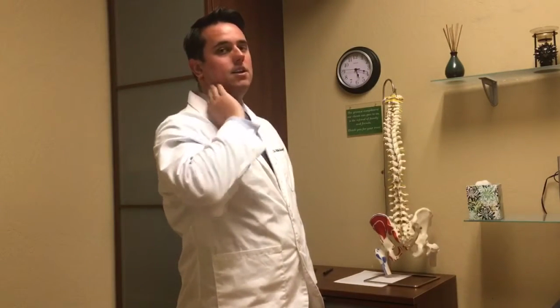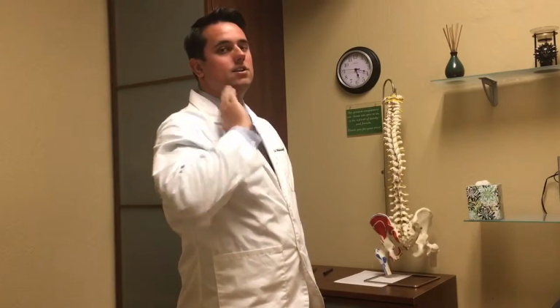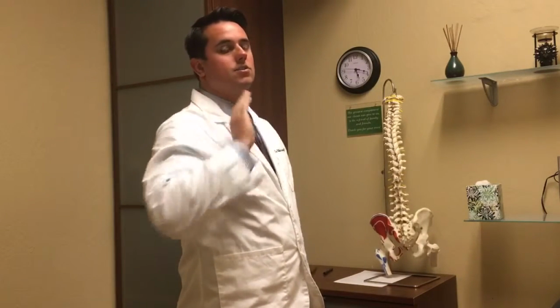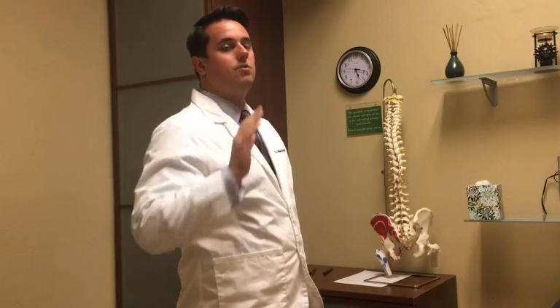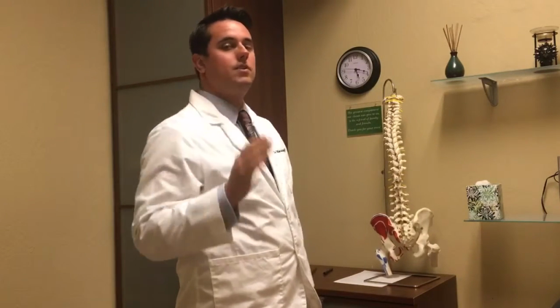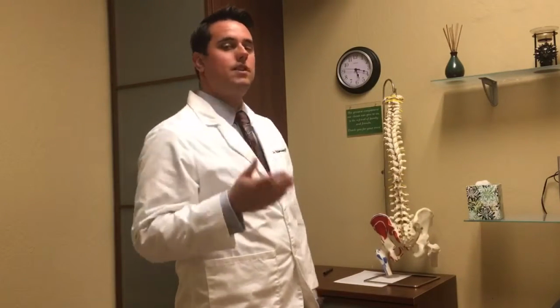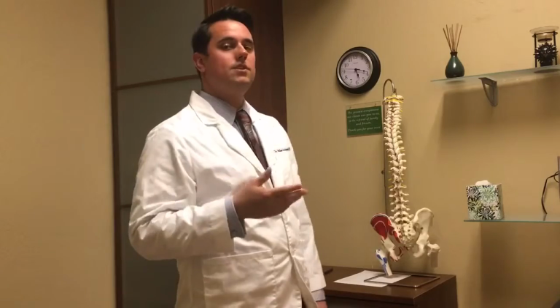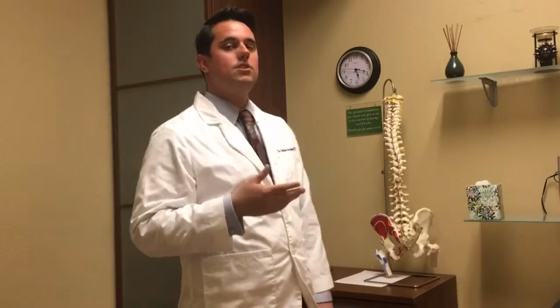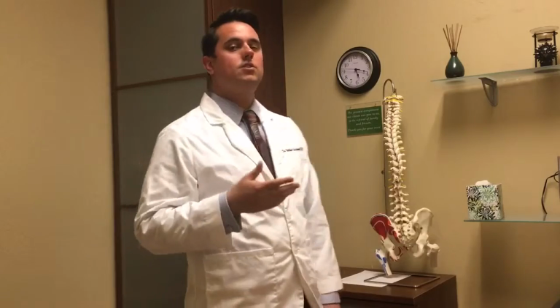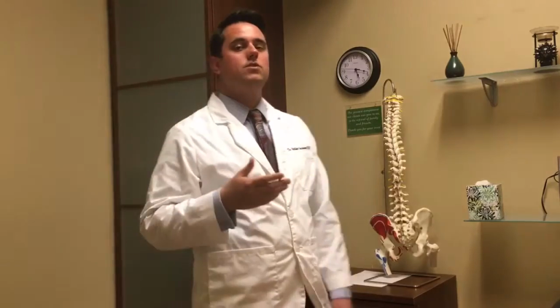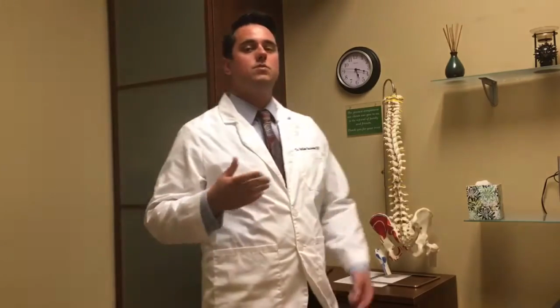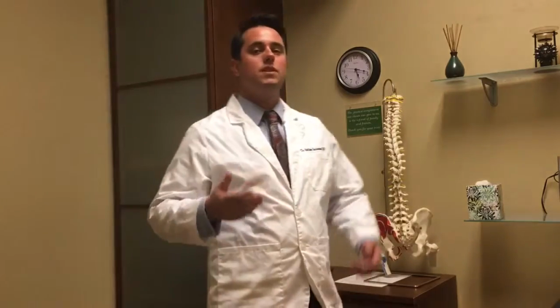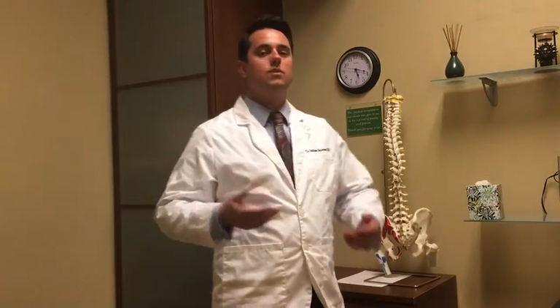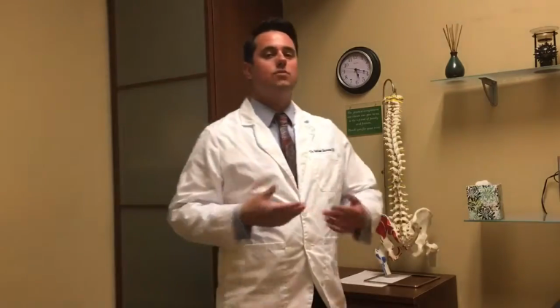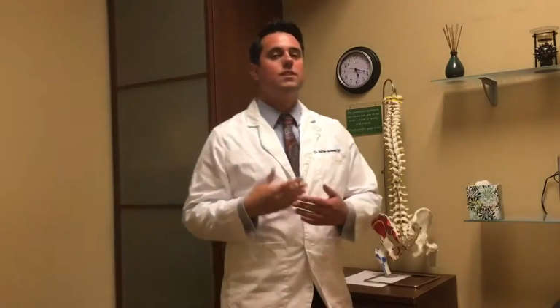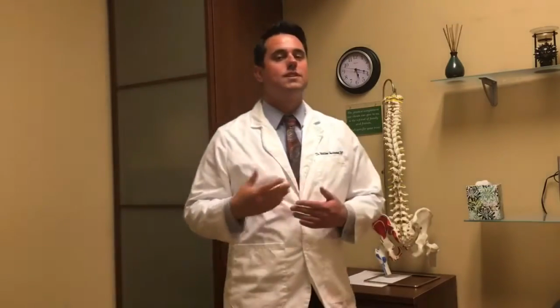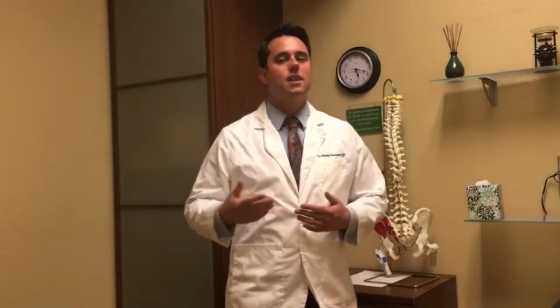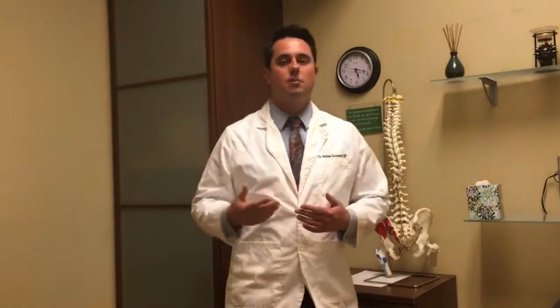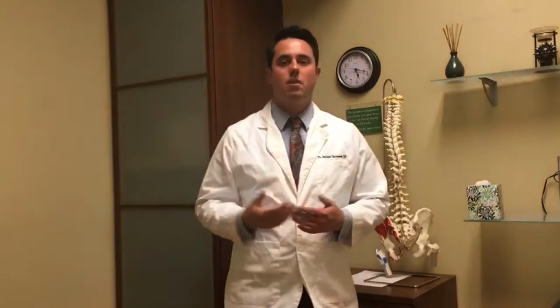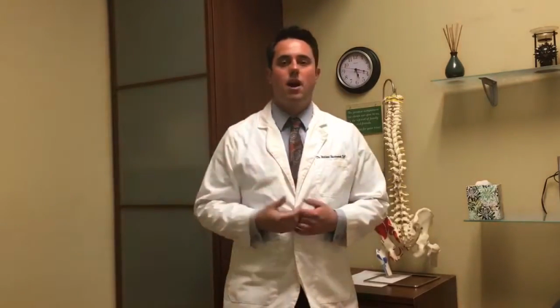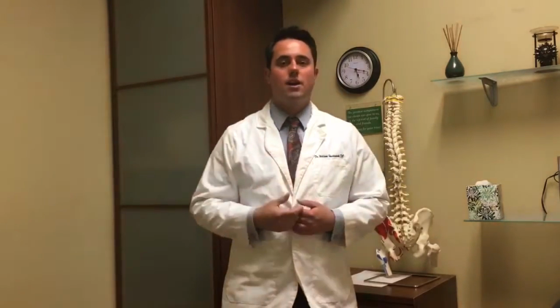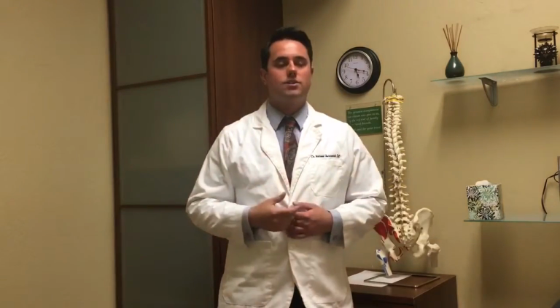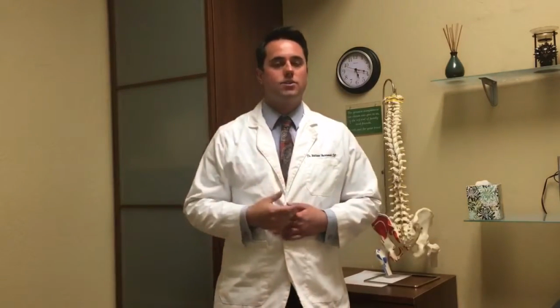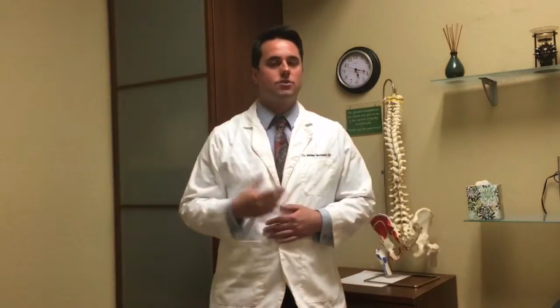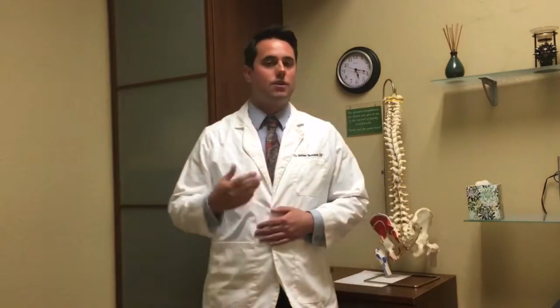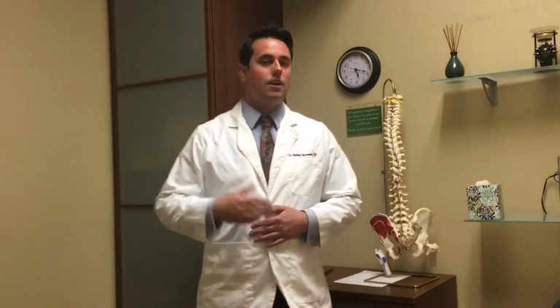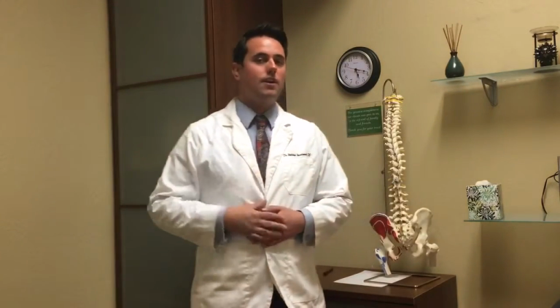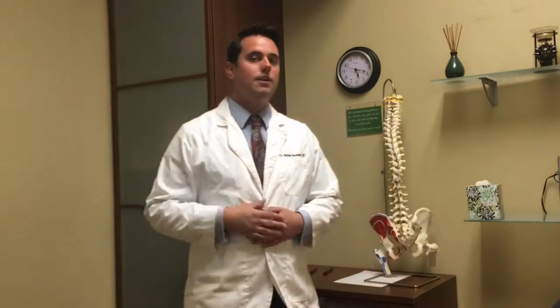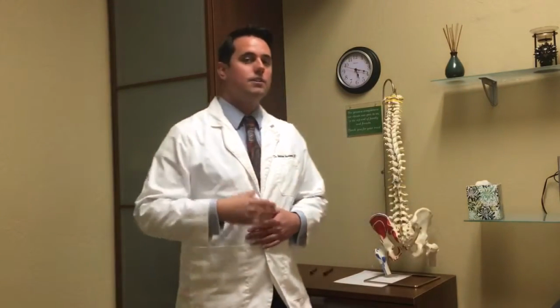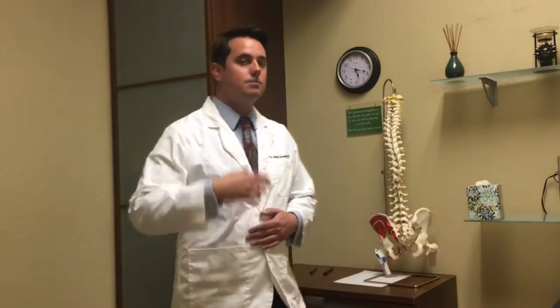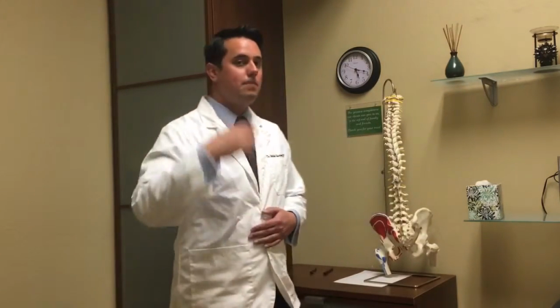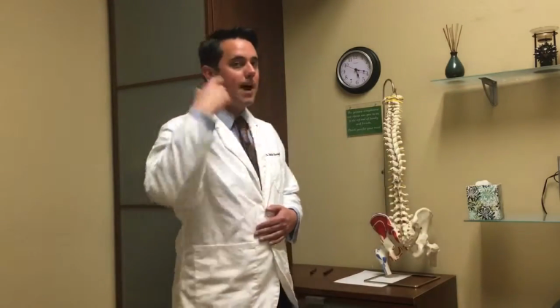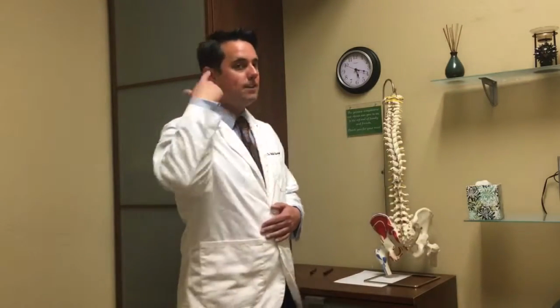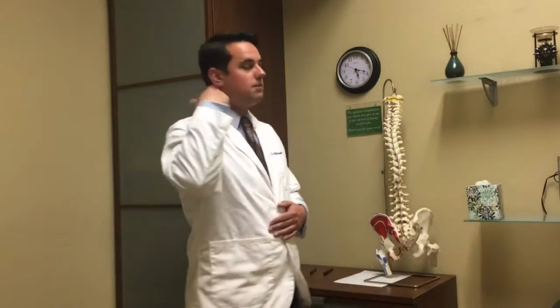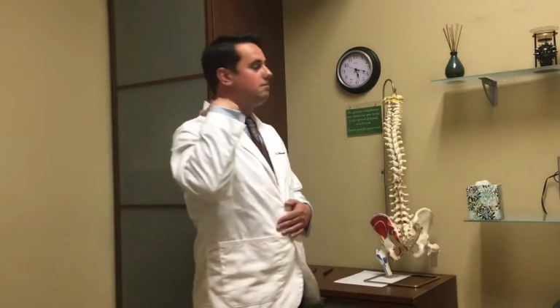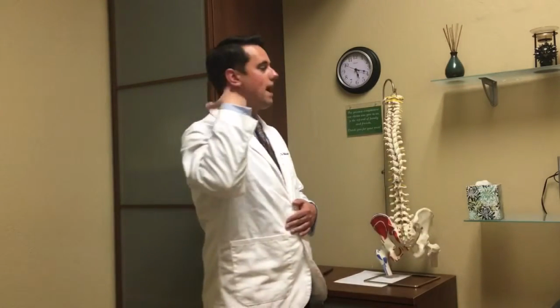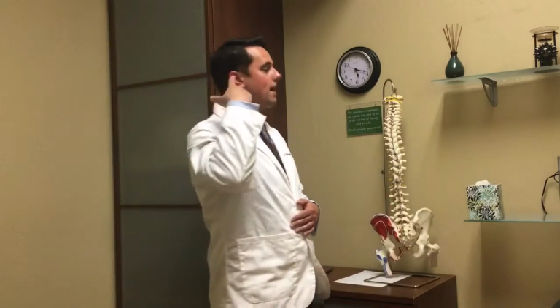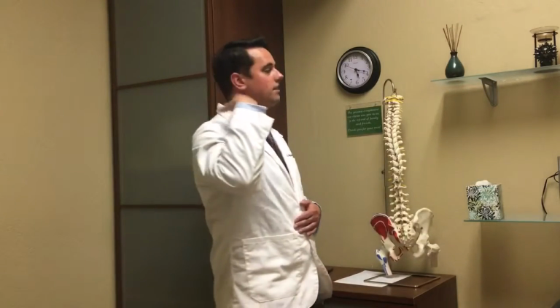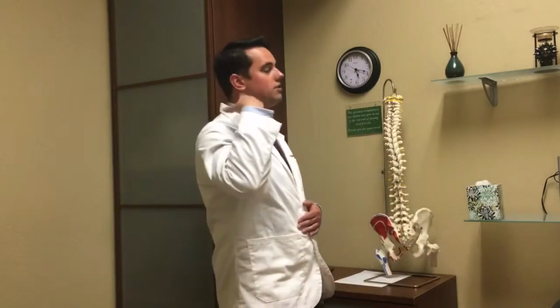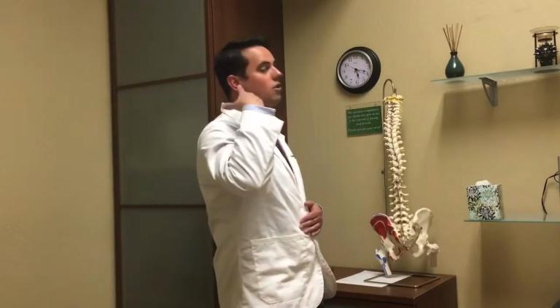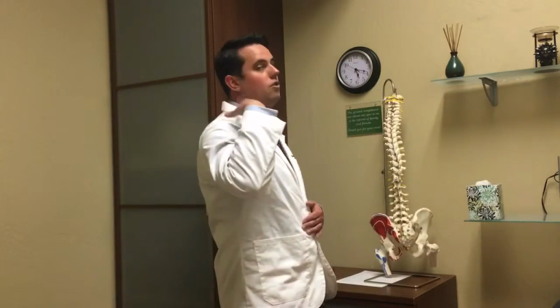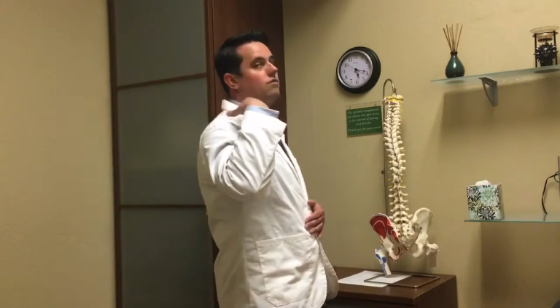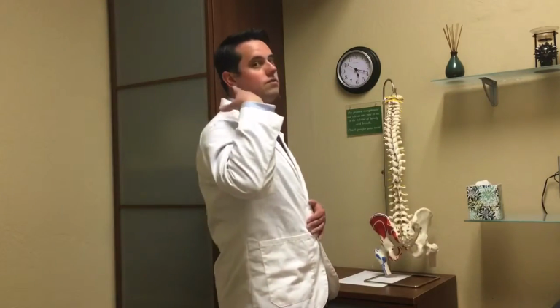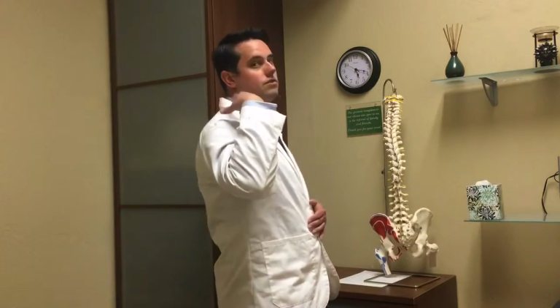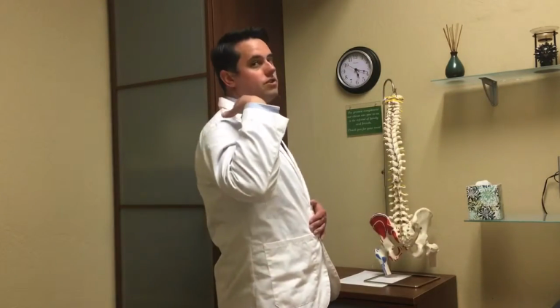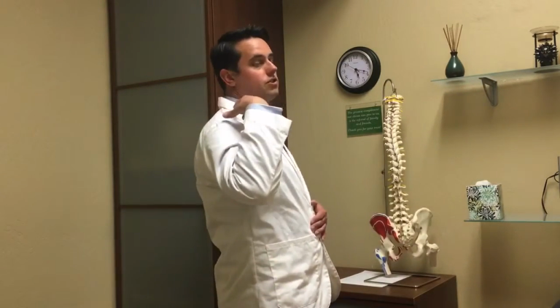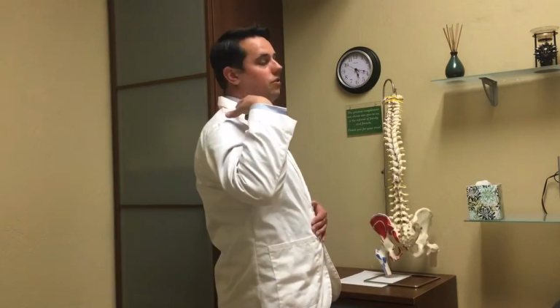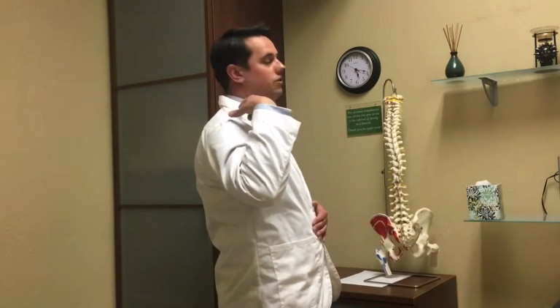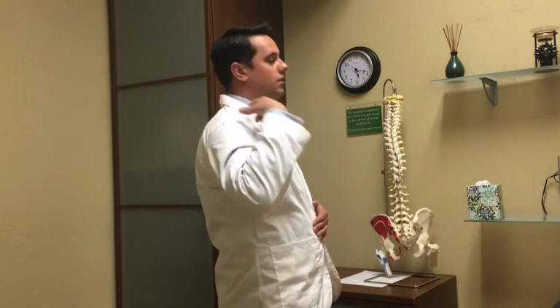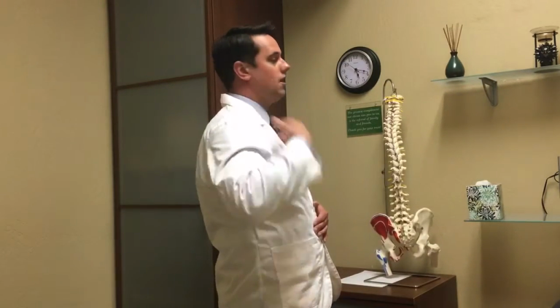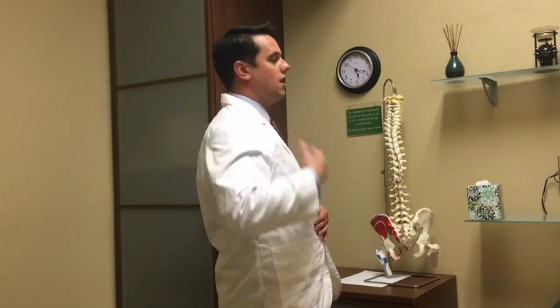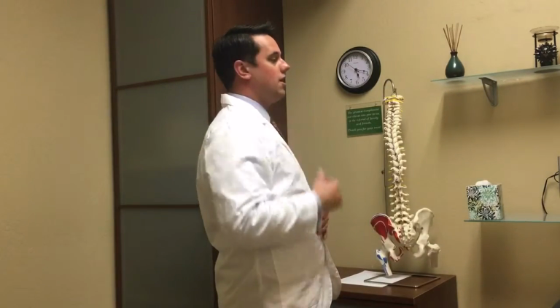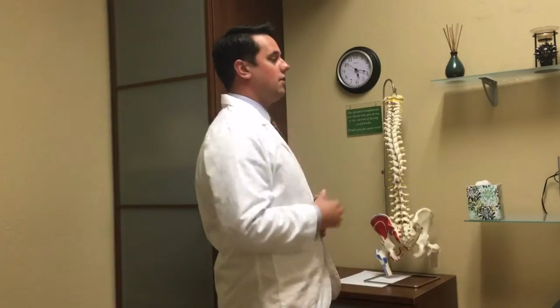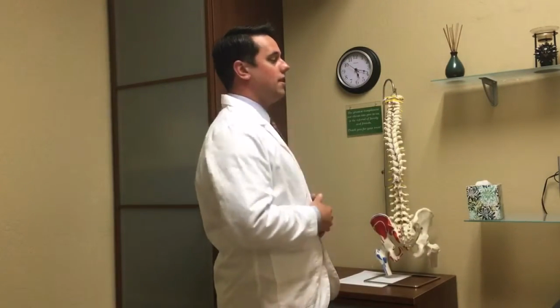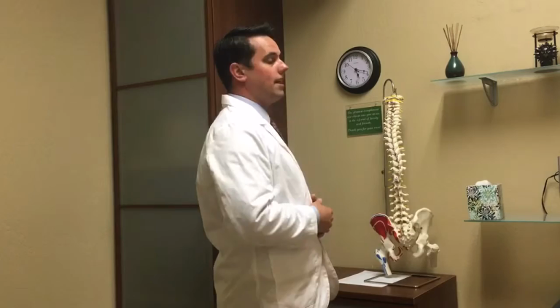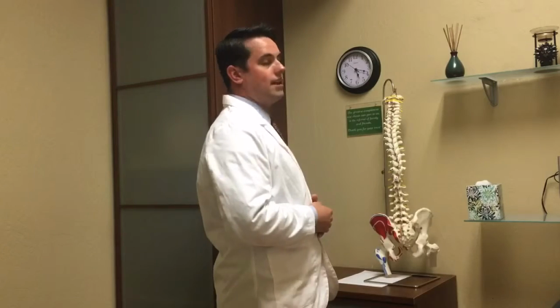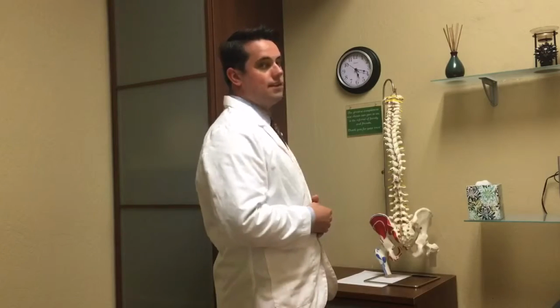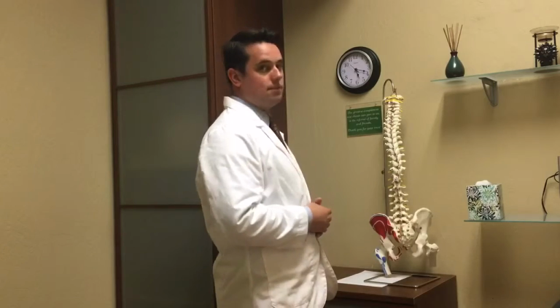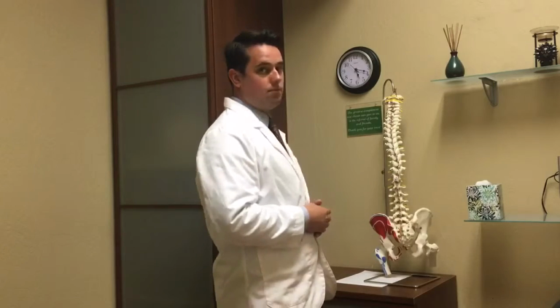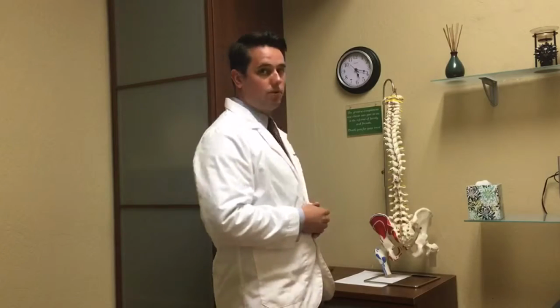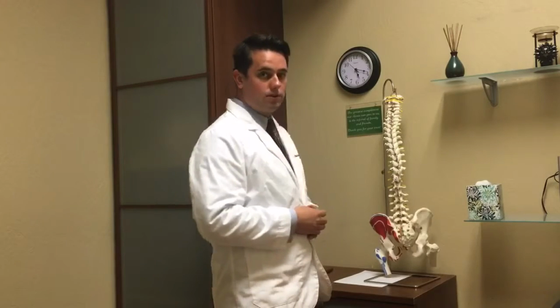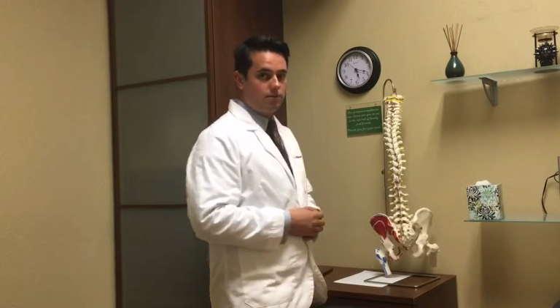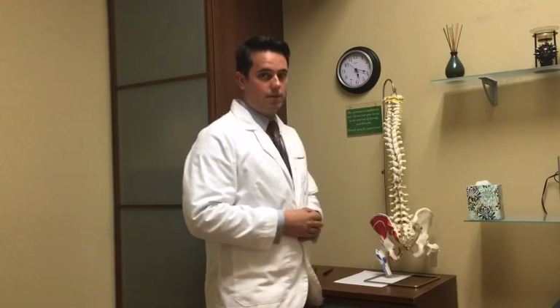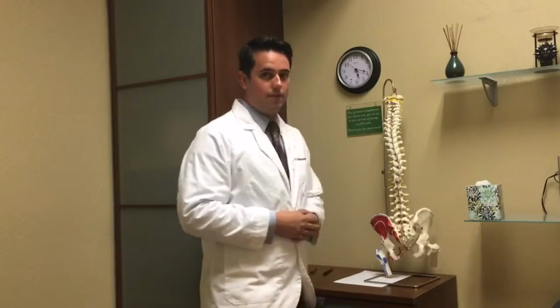What we need to do is reset our posture so that our ear is back in balance over the shoulder, the way that it is supposed to be.